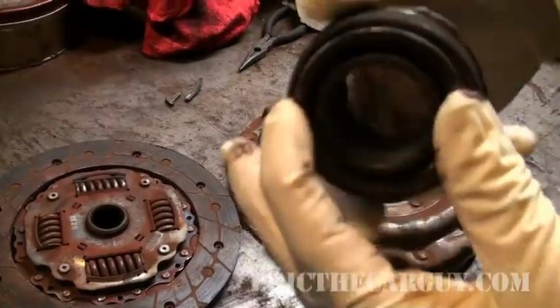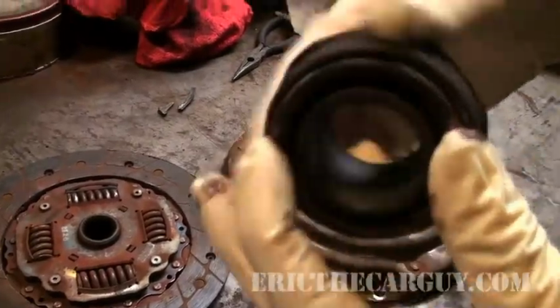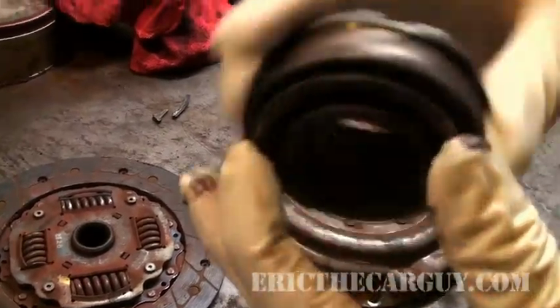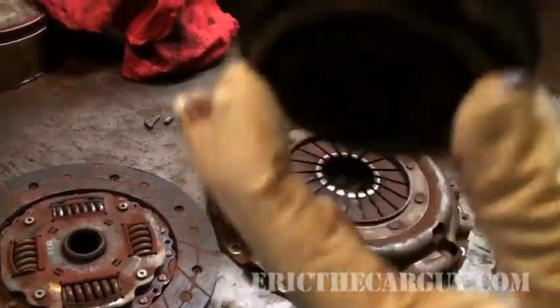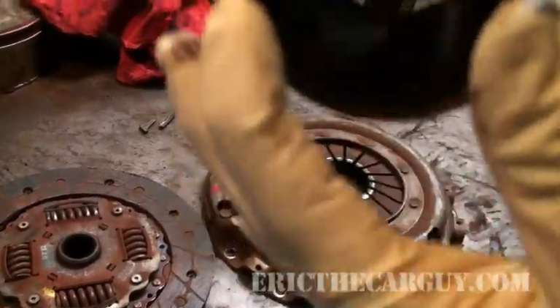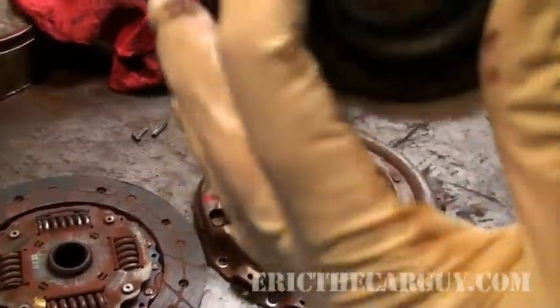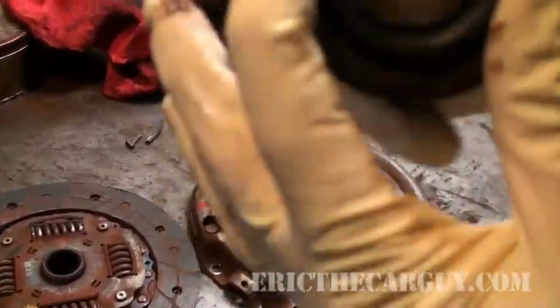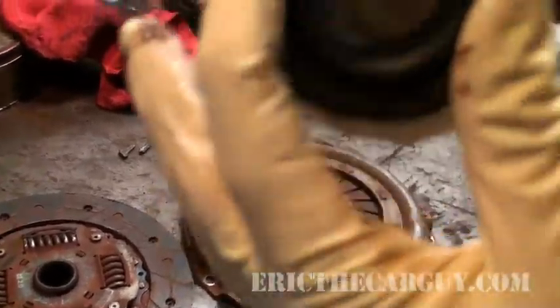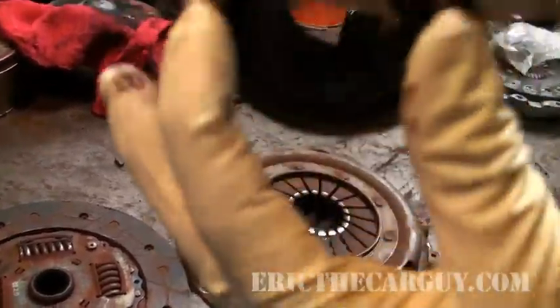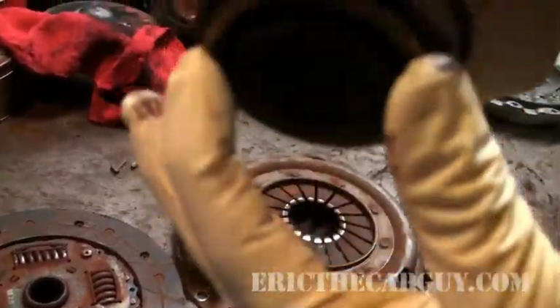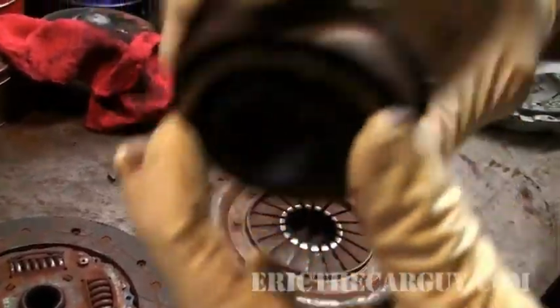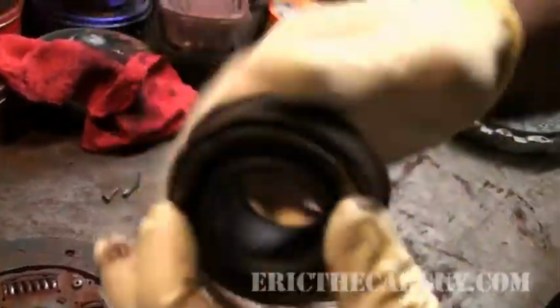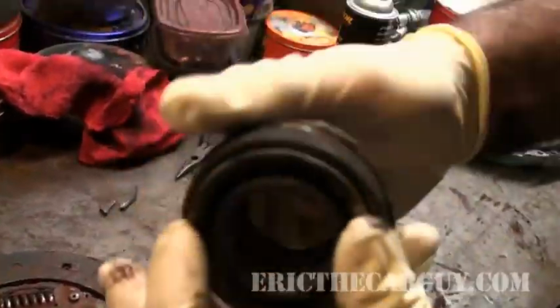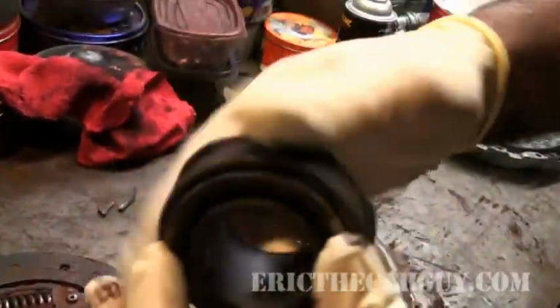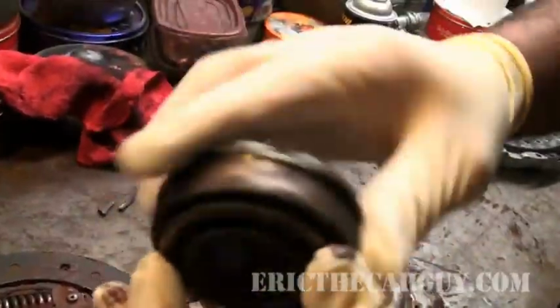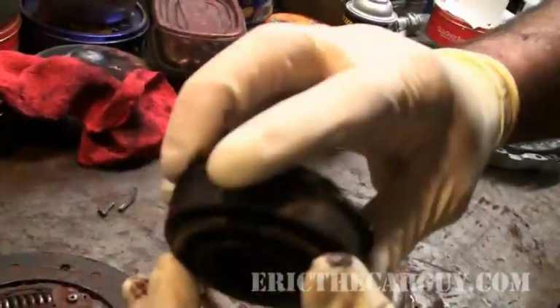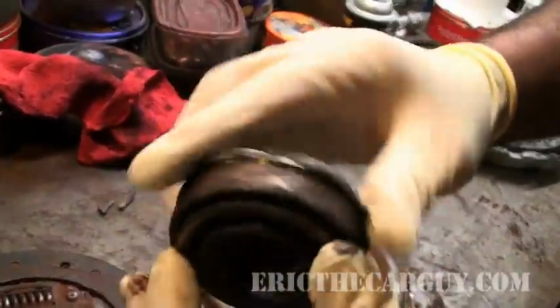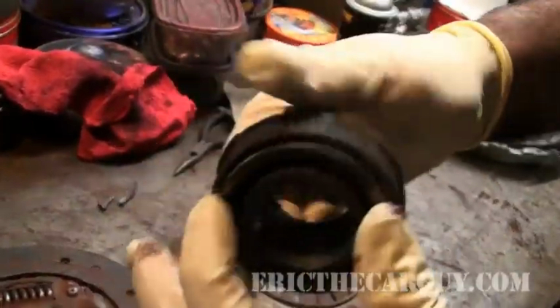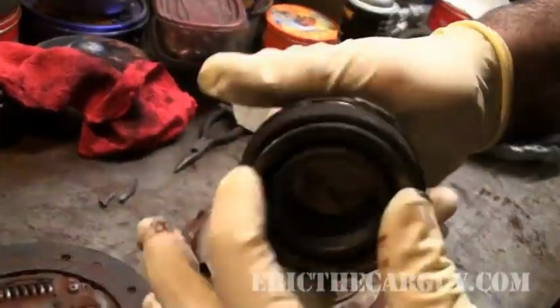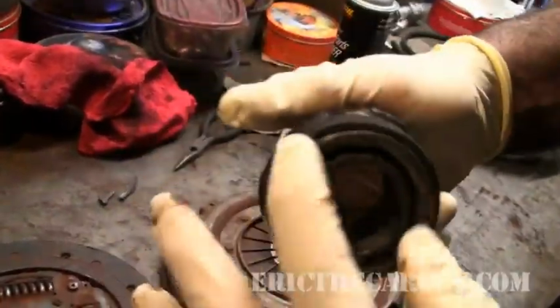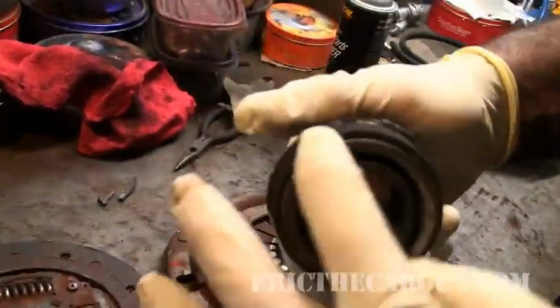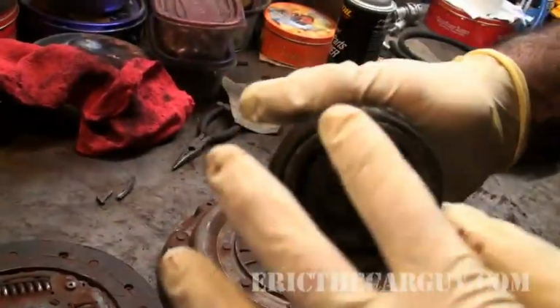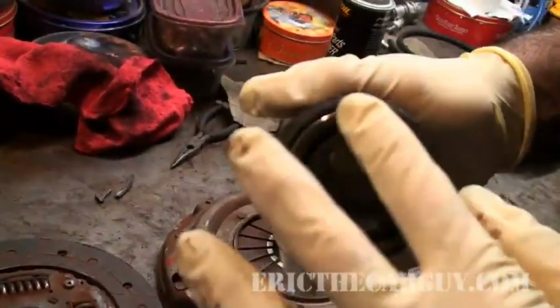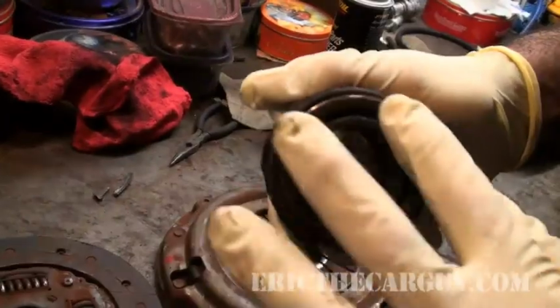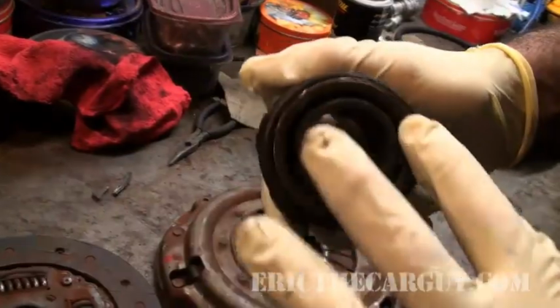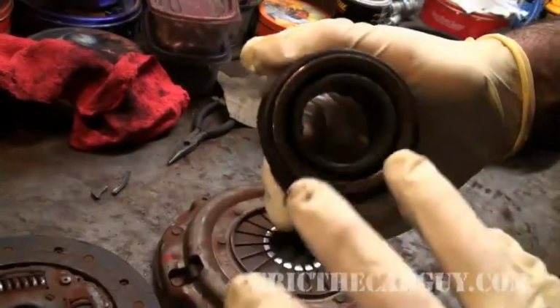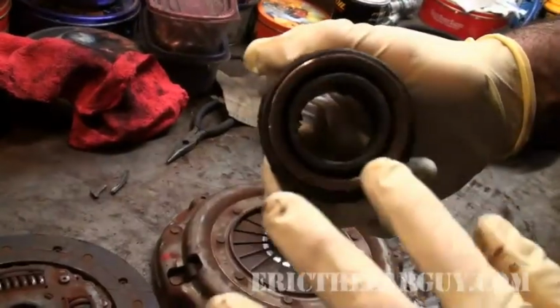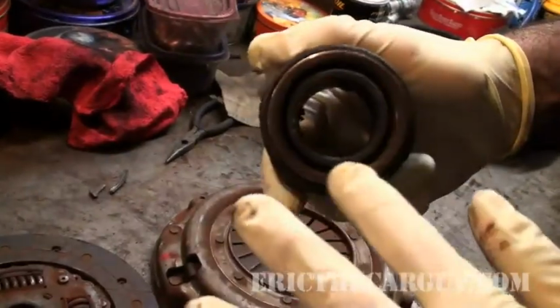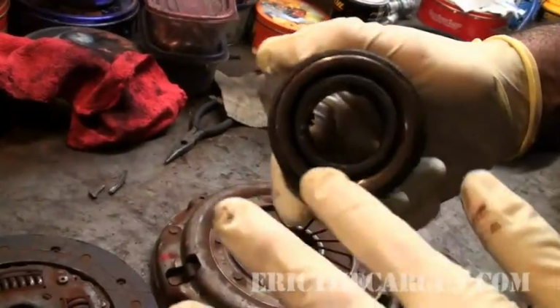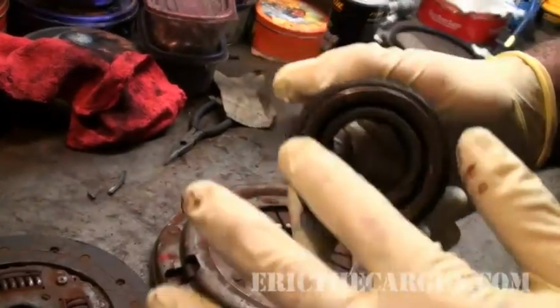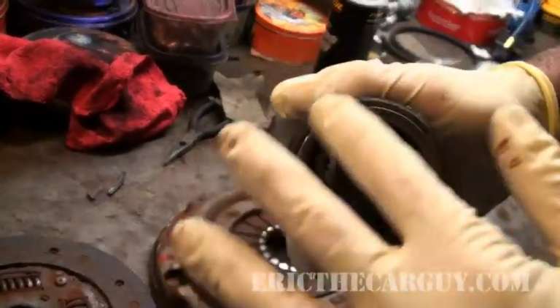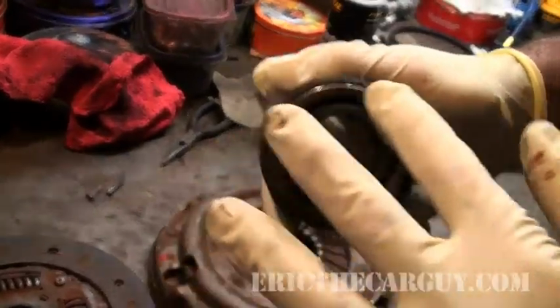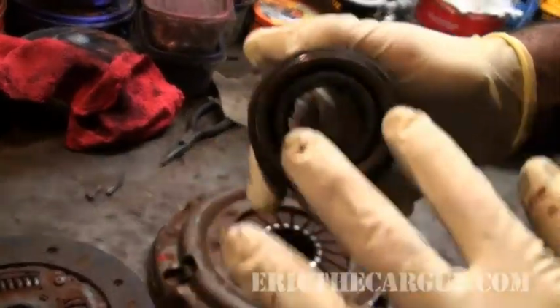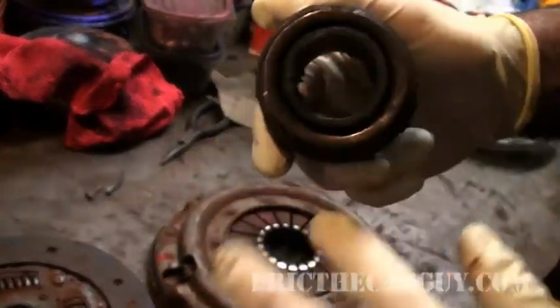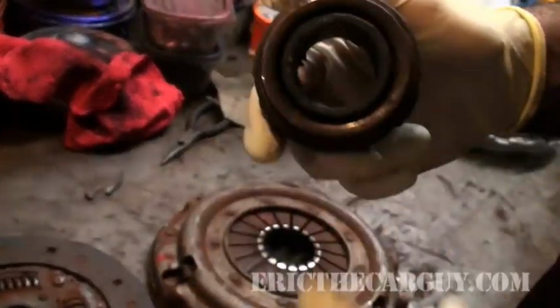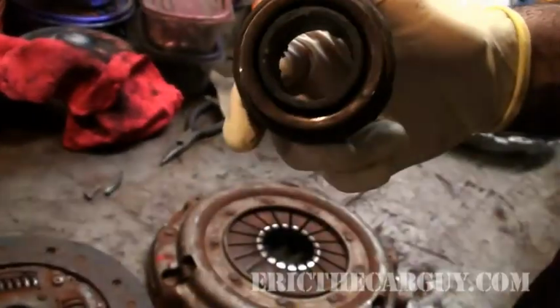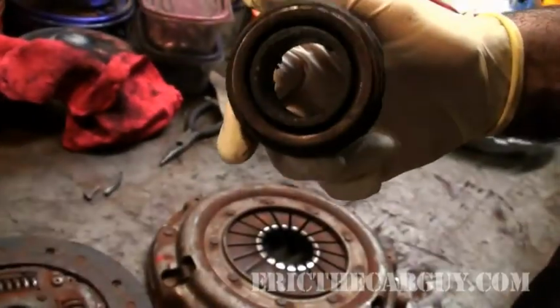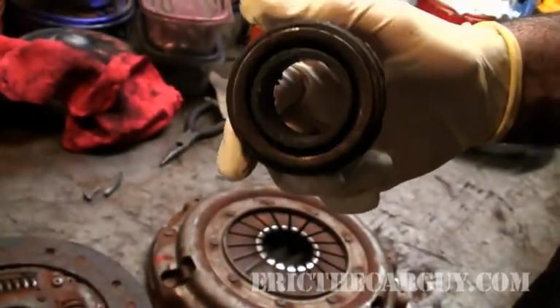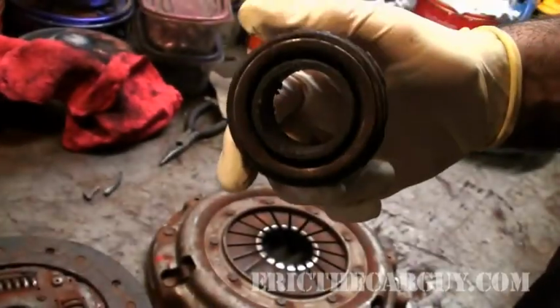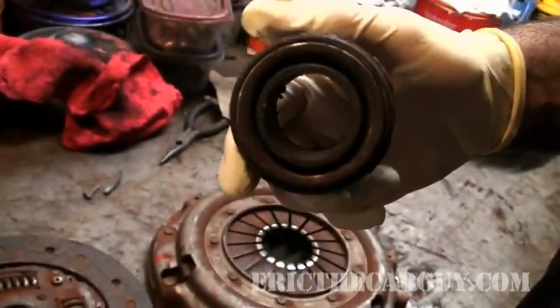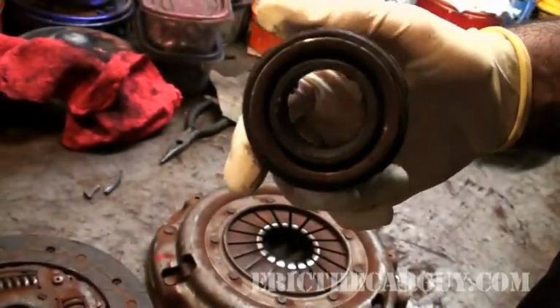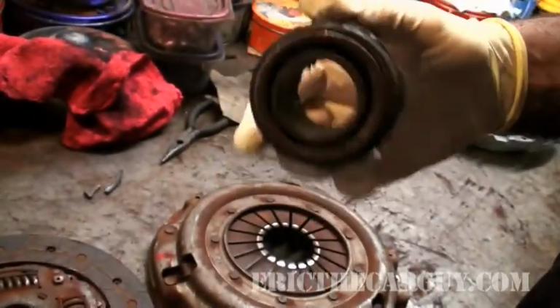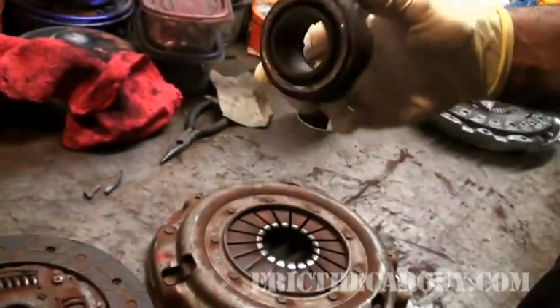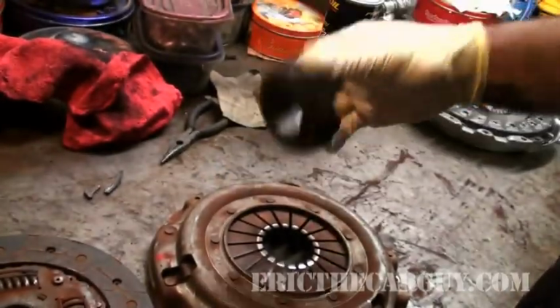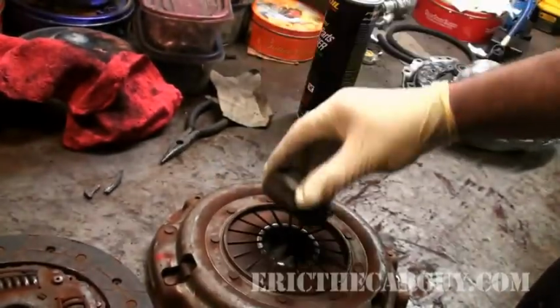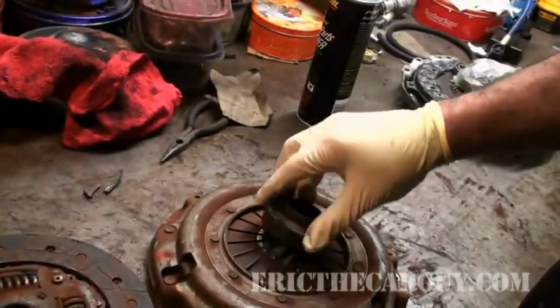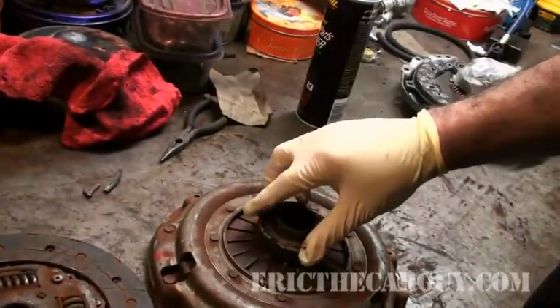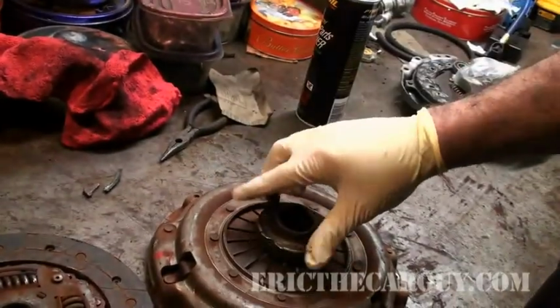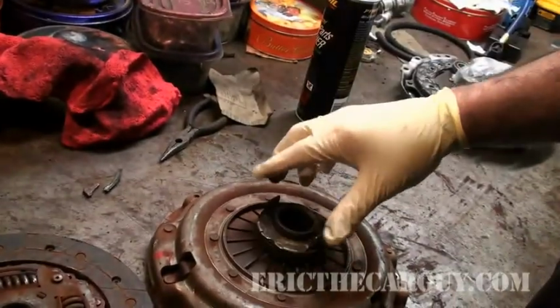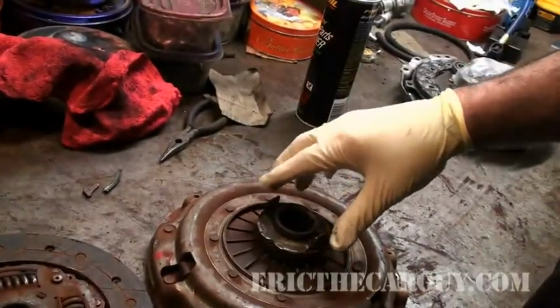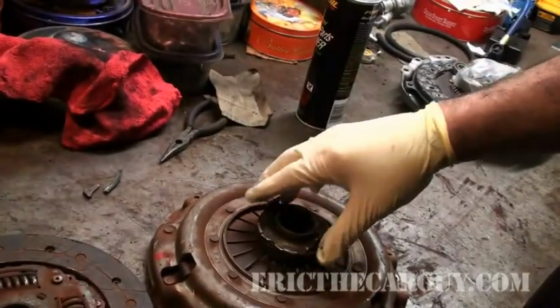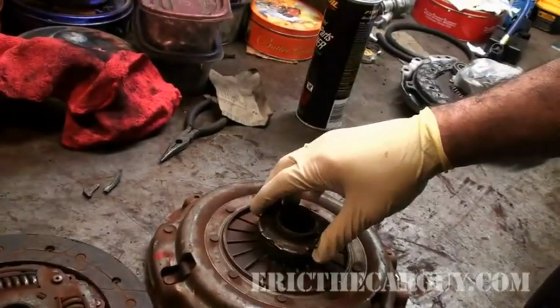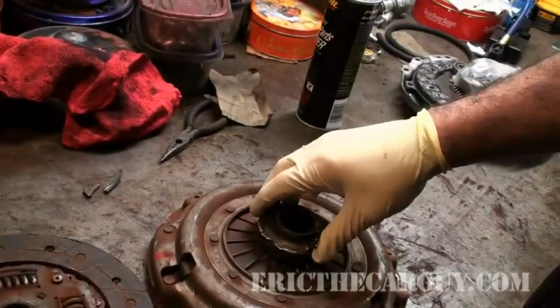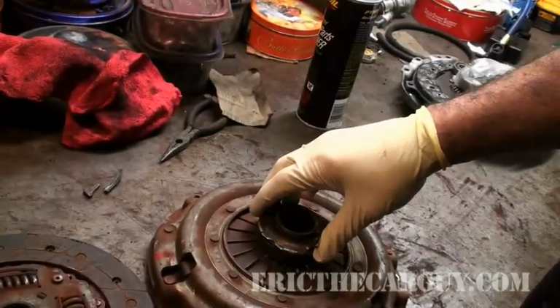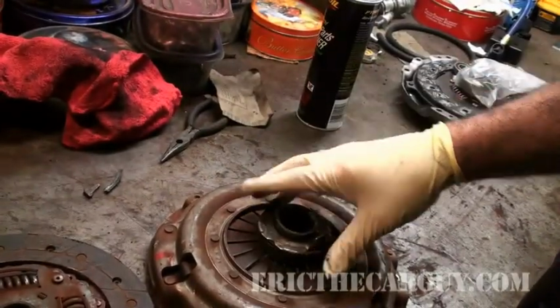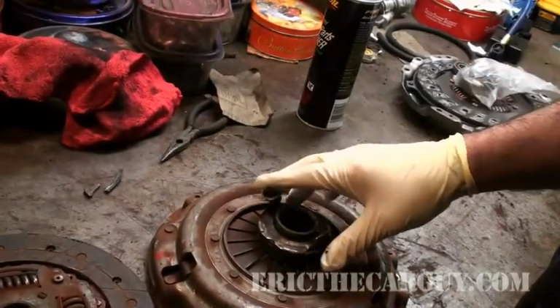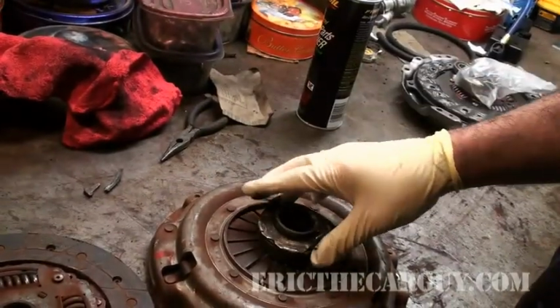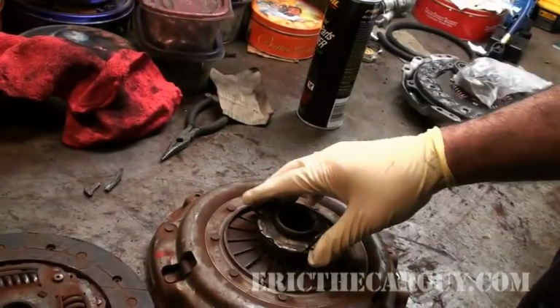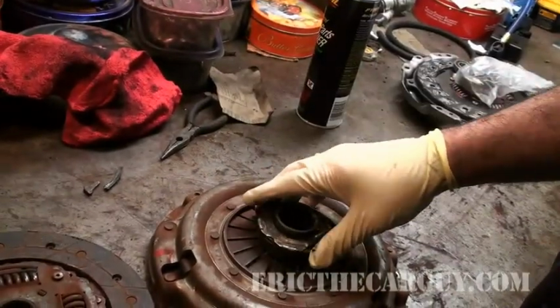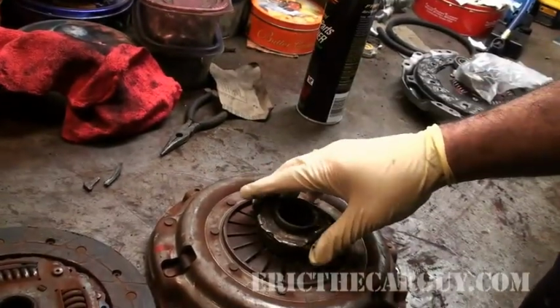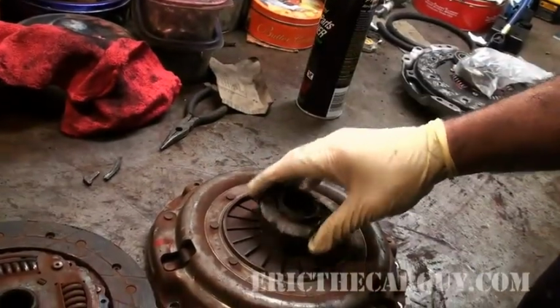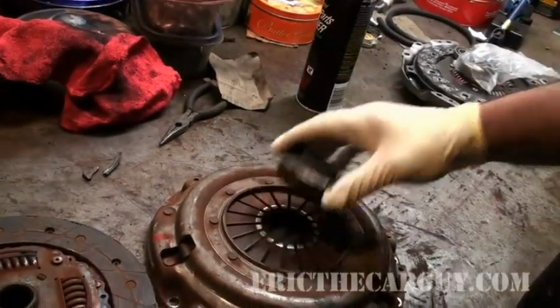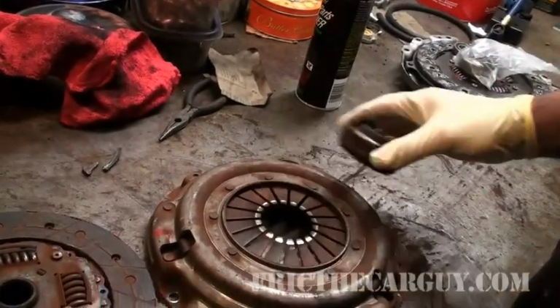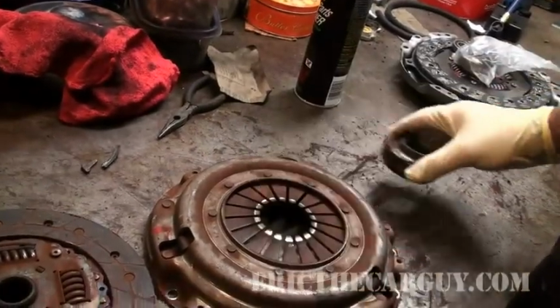This is your old pressure plate, and this is the old throwout bearing. Hear that? Real good idea to replace that, because this is how the clutch works.